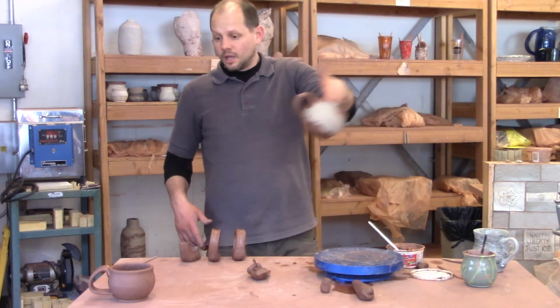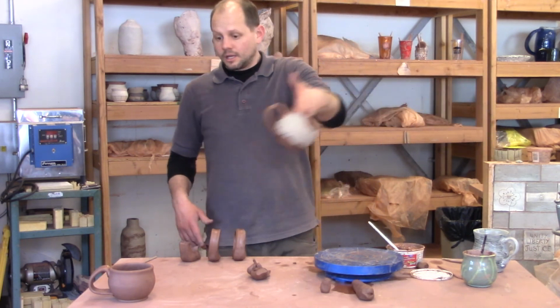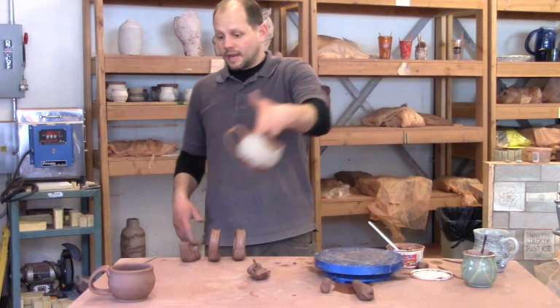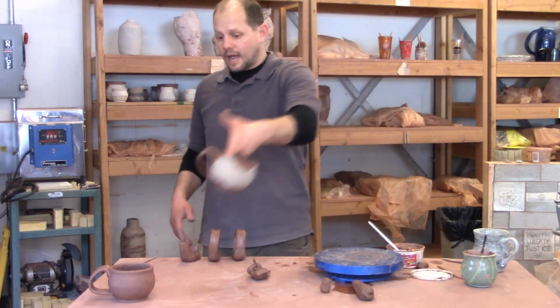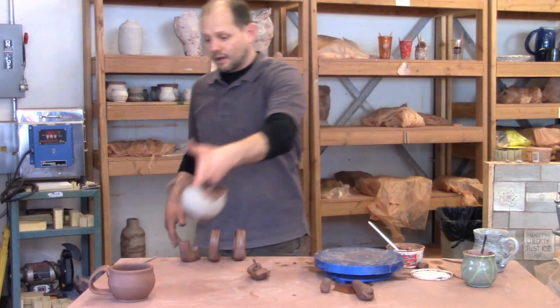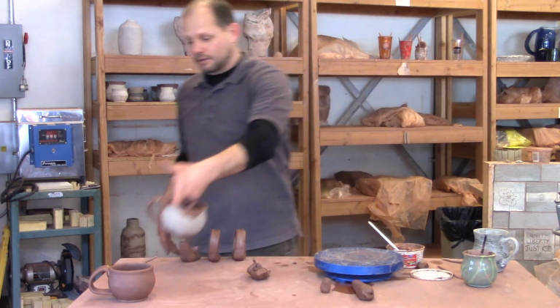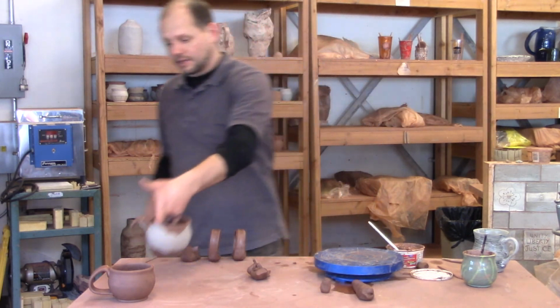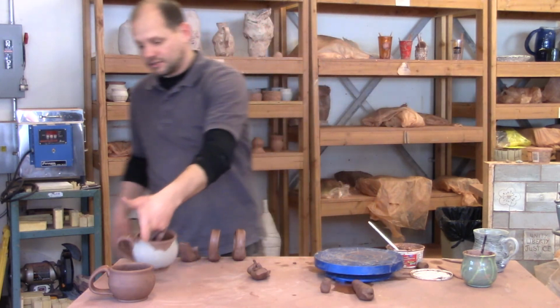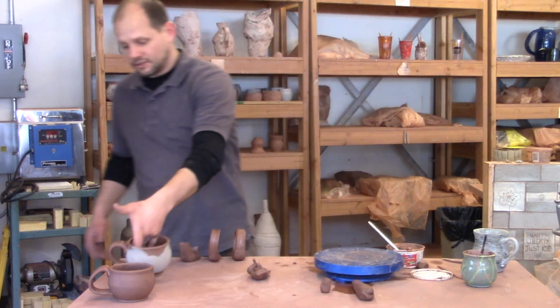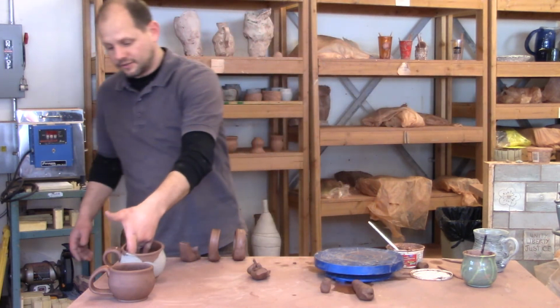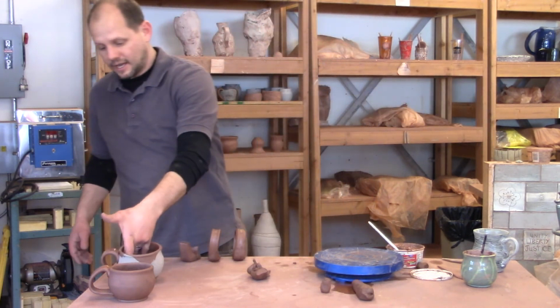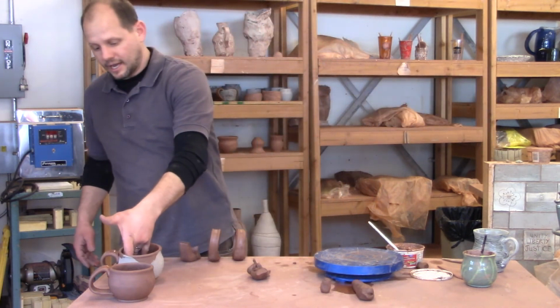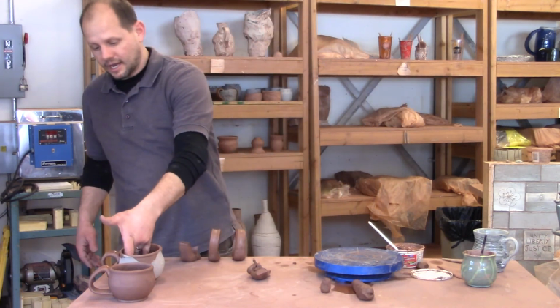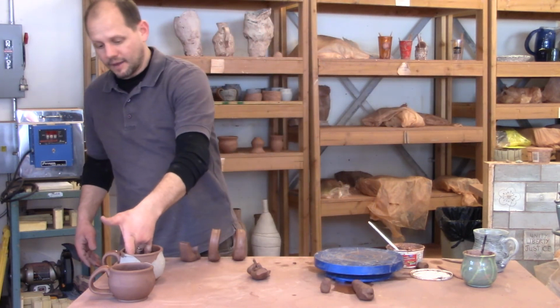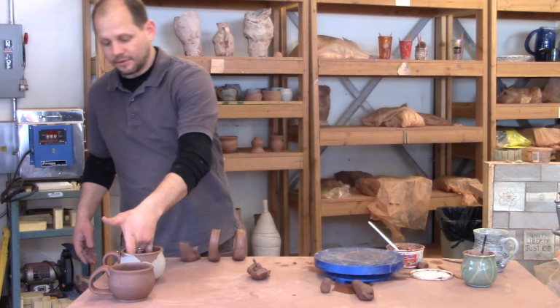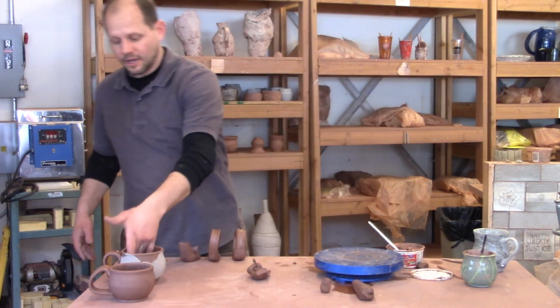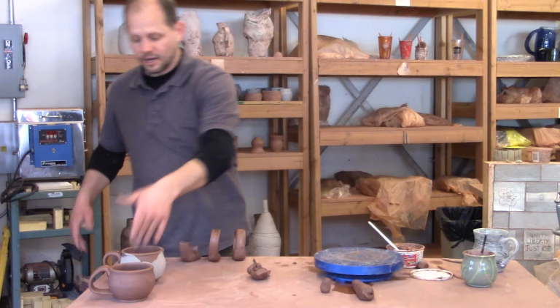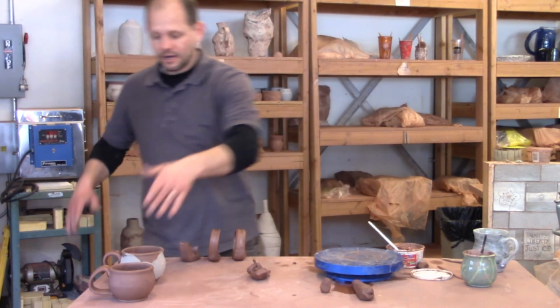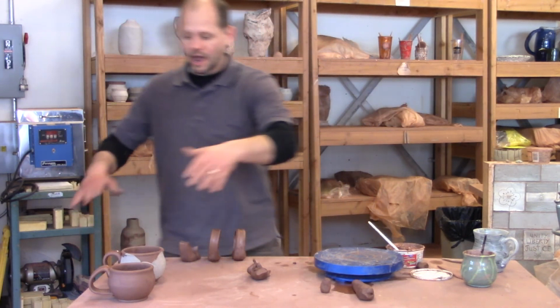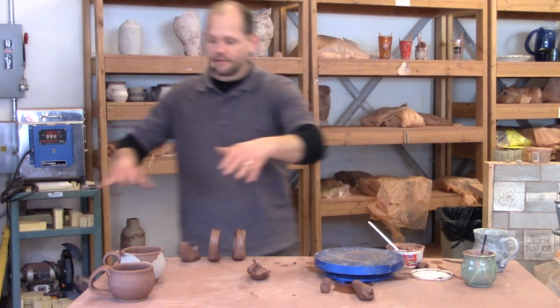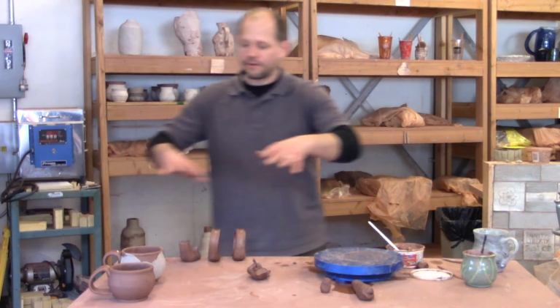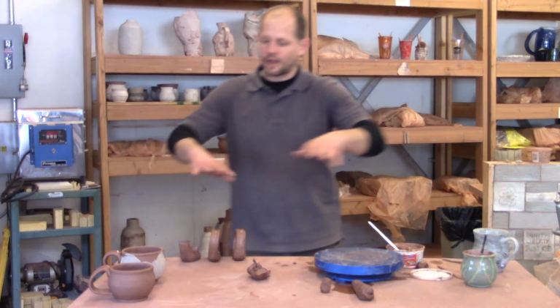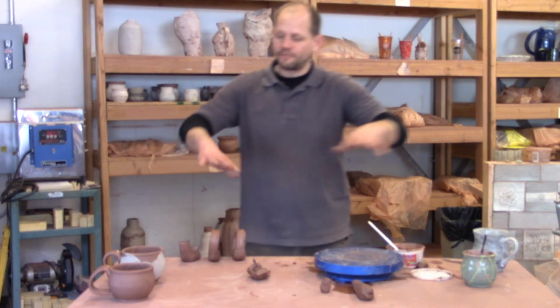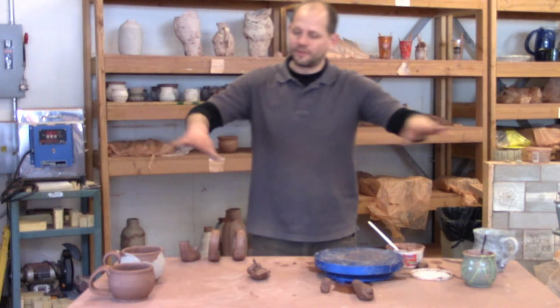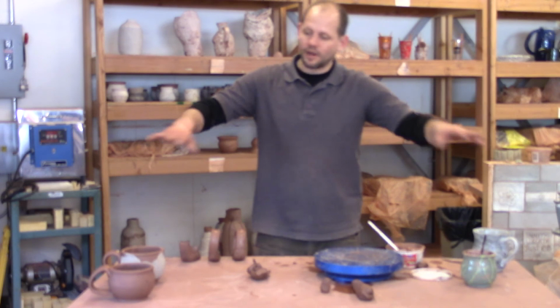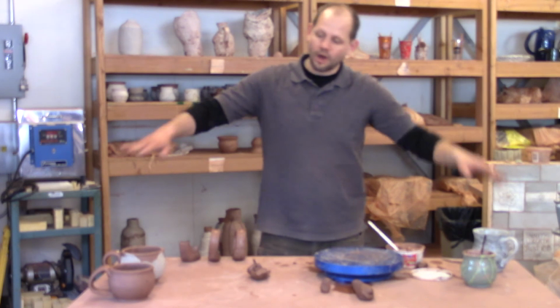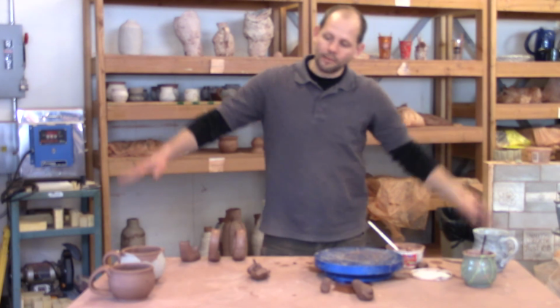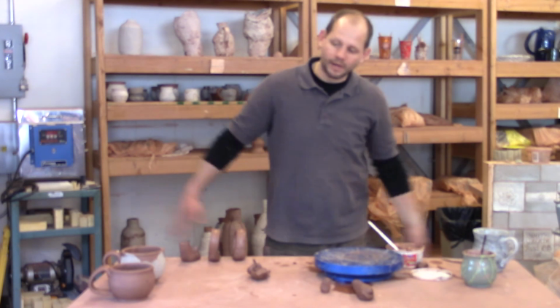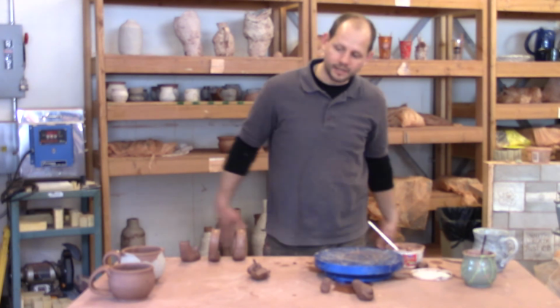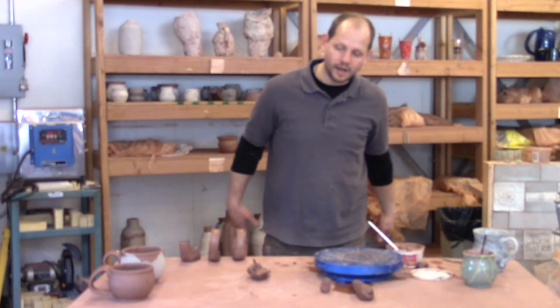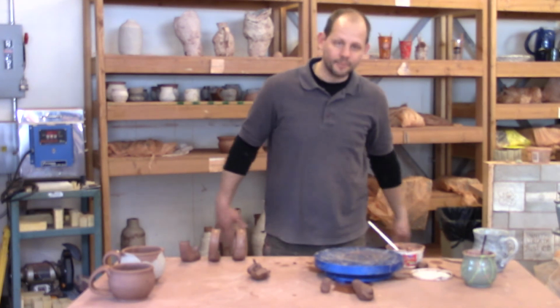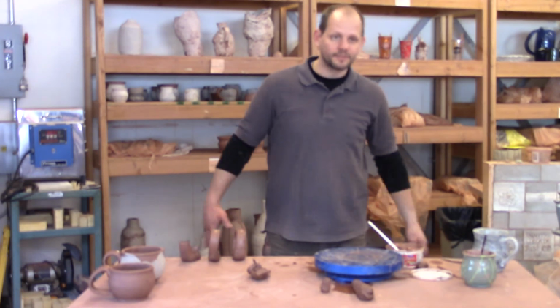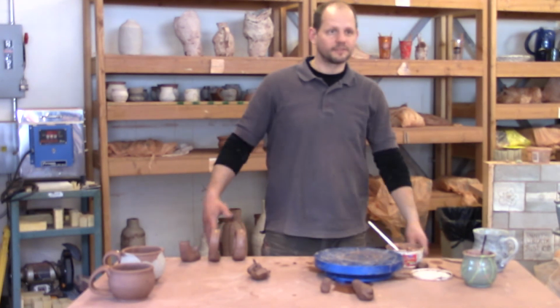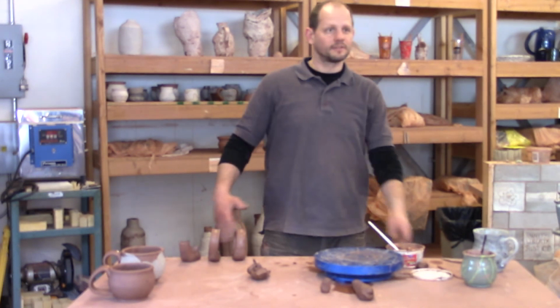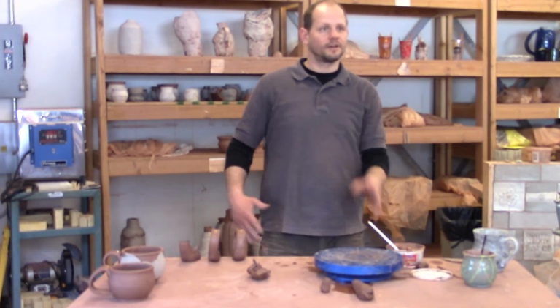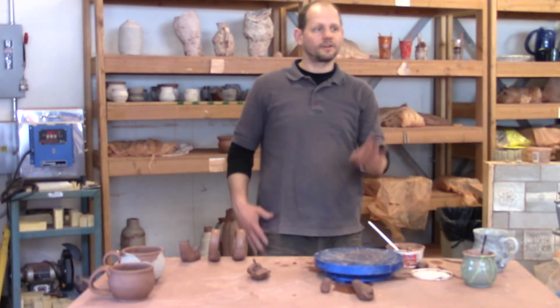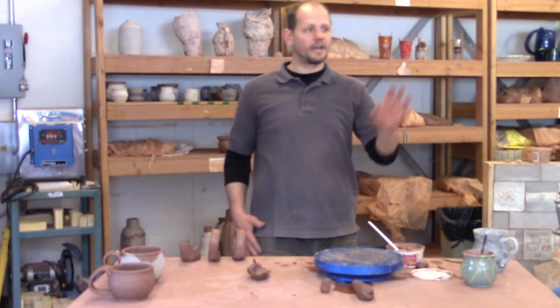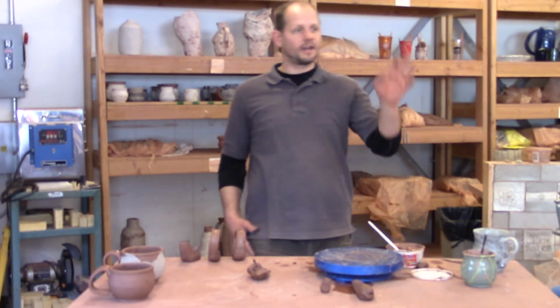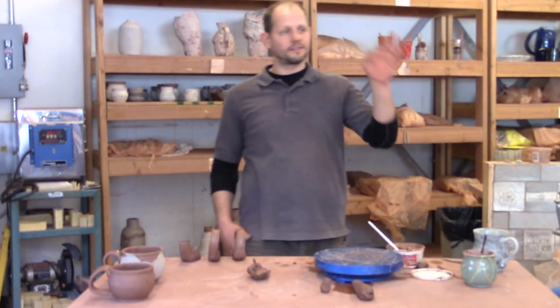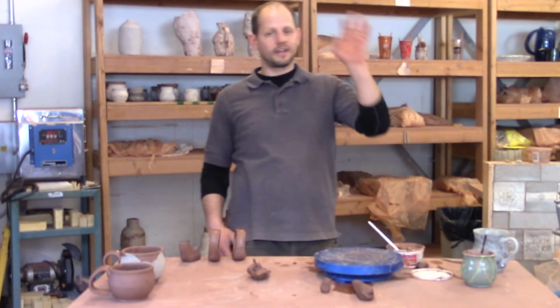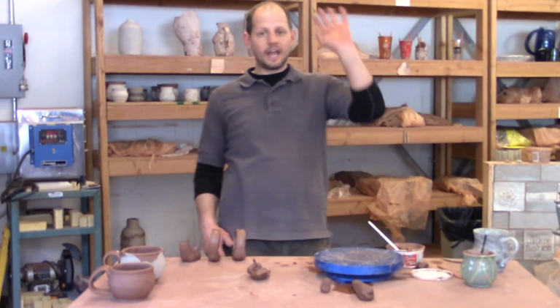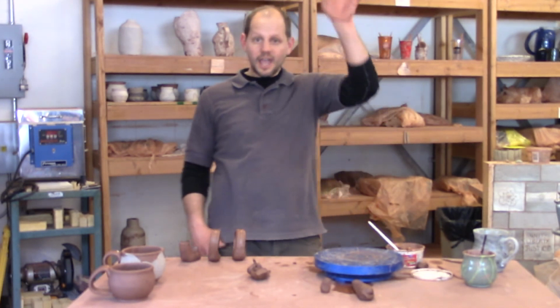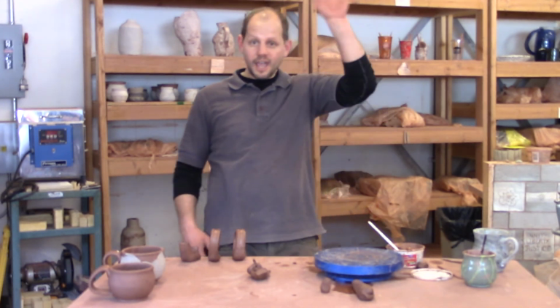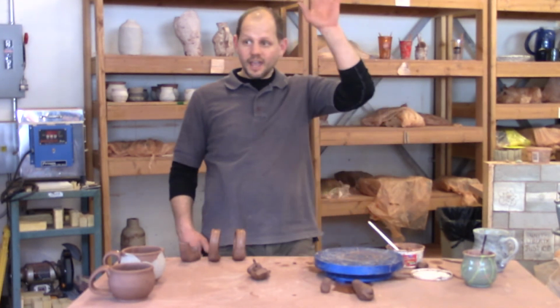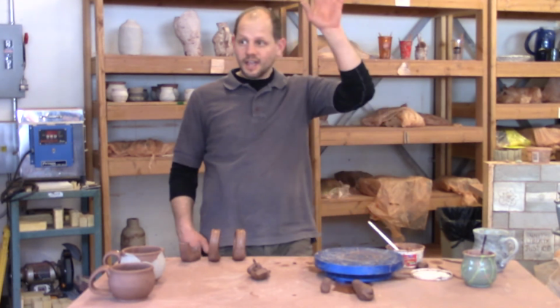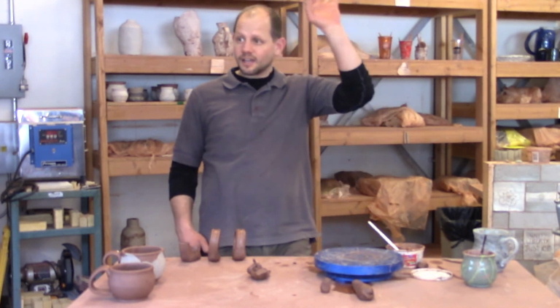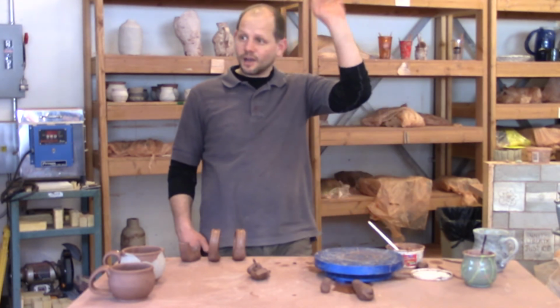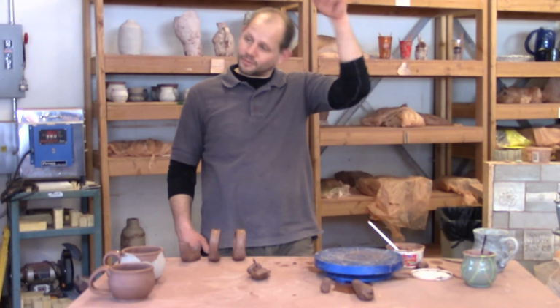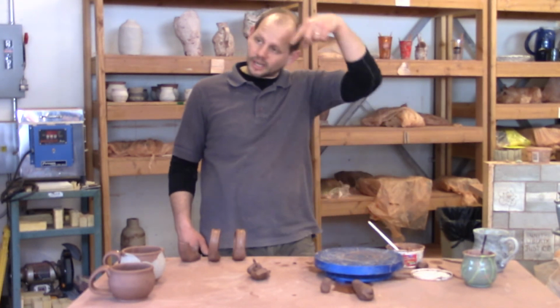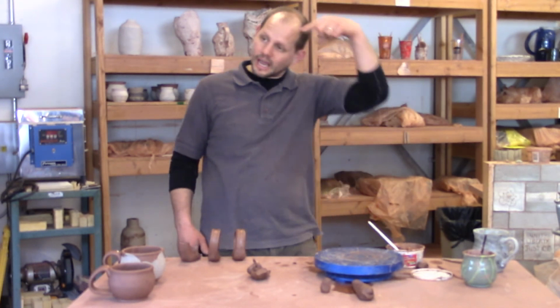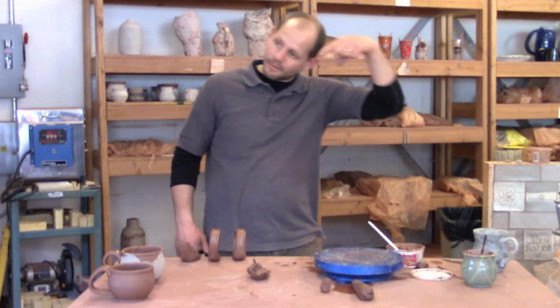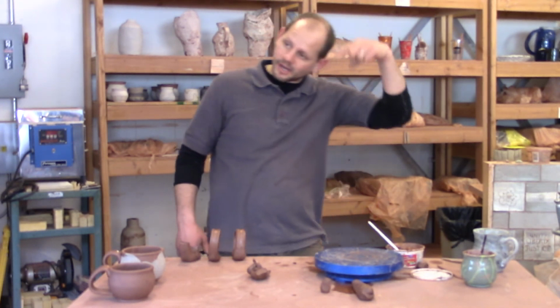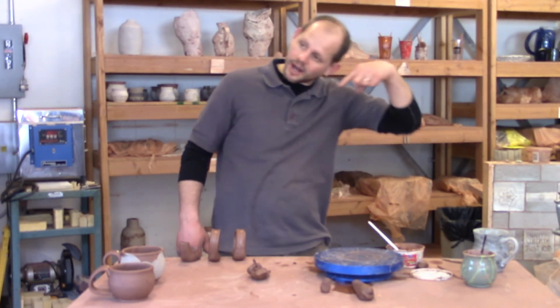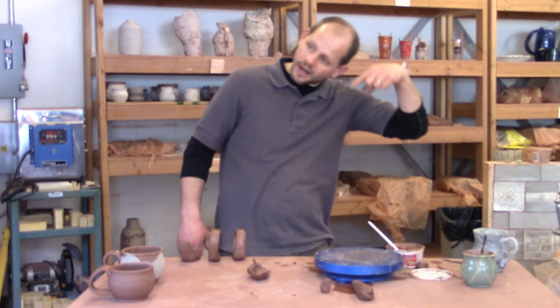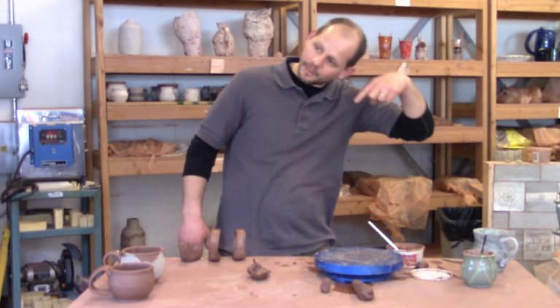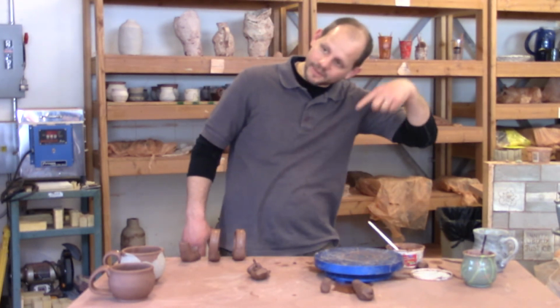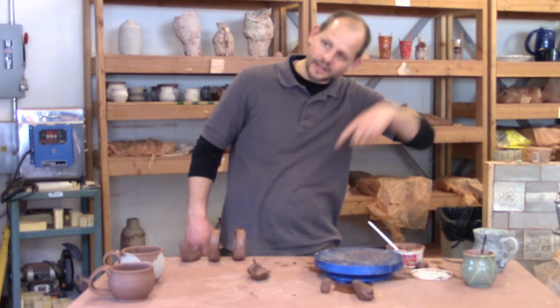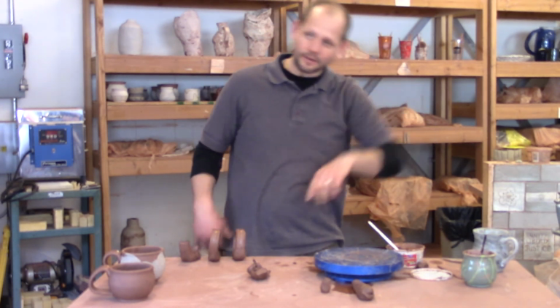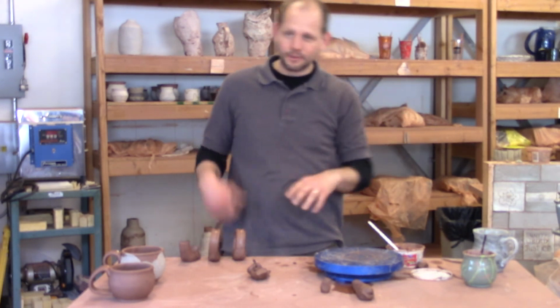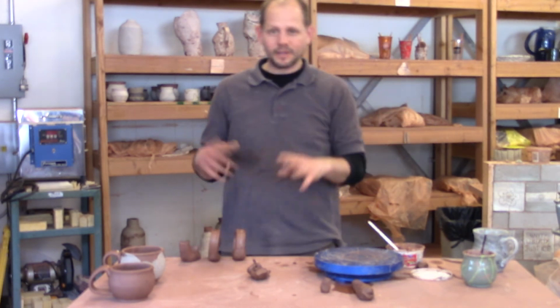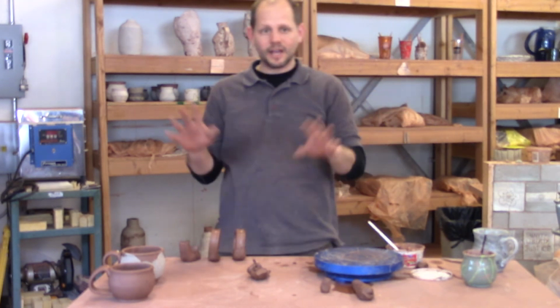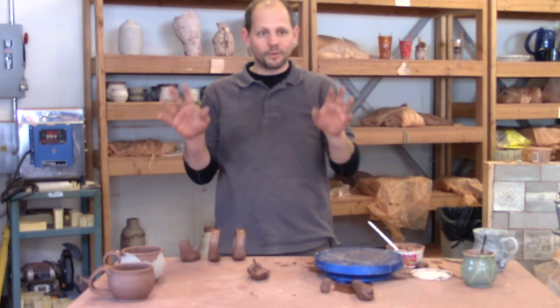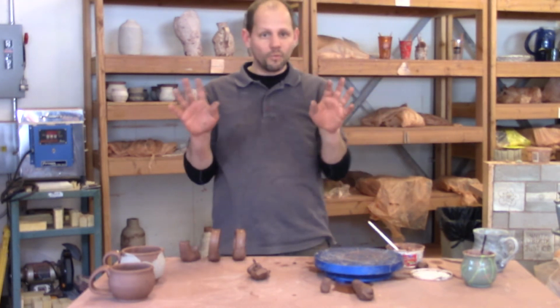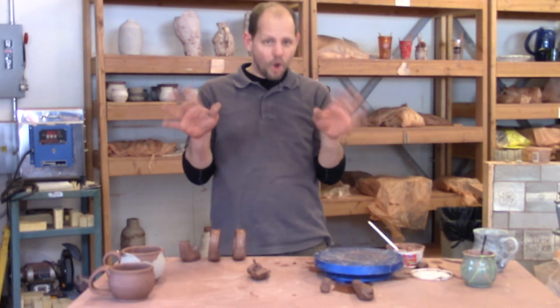Now let's say I'm done — I've done all my cups. Once we agree that they're done, I'm going to ask you to line them up on the greenware shelf.